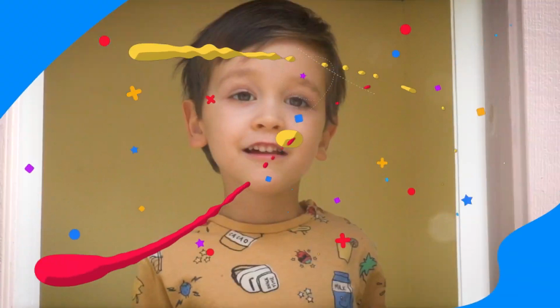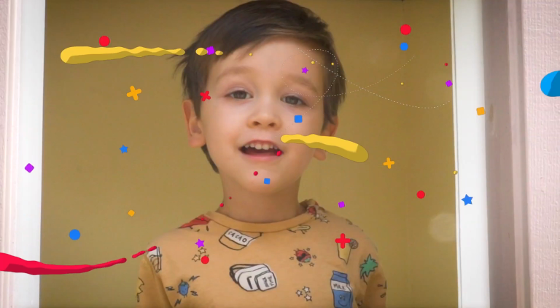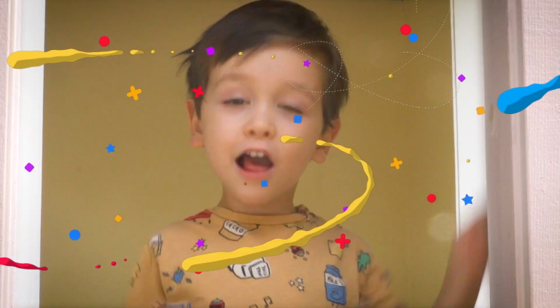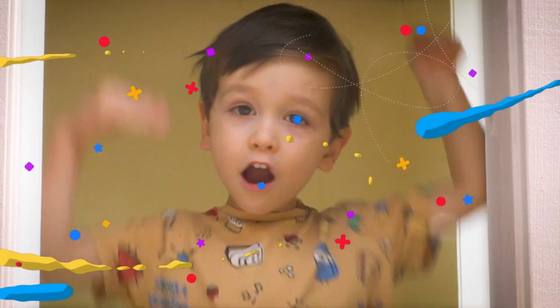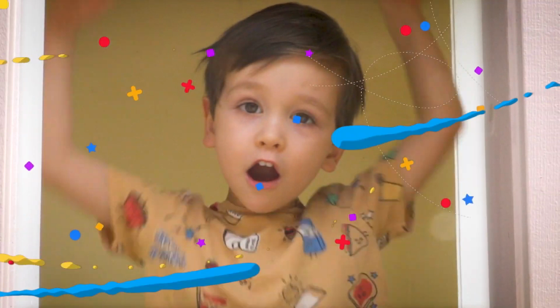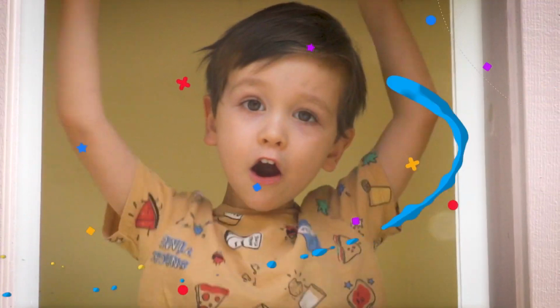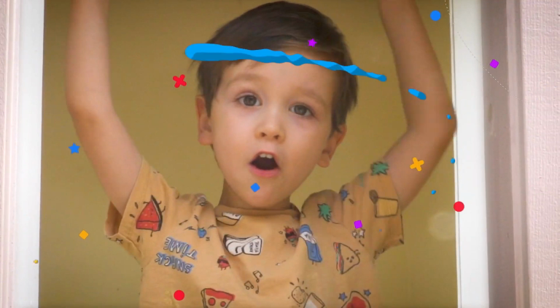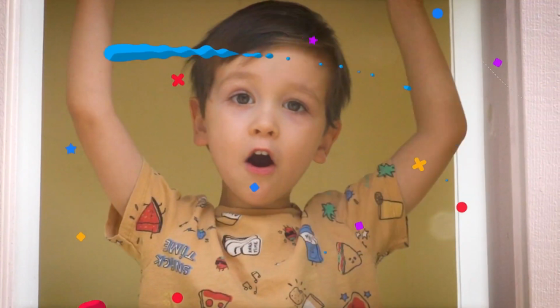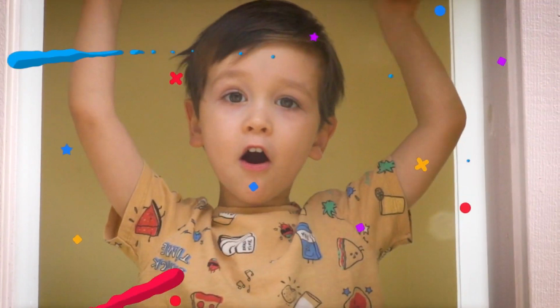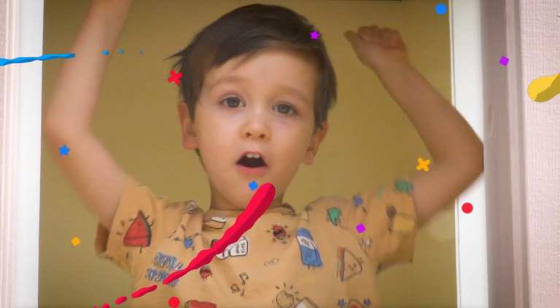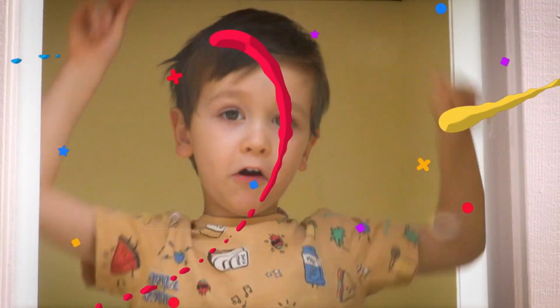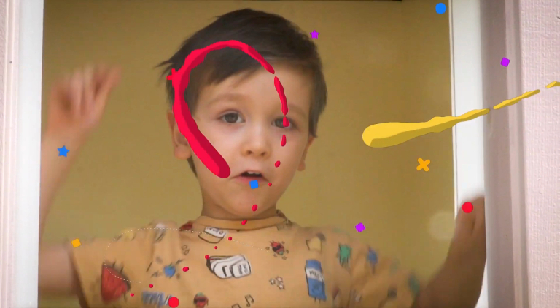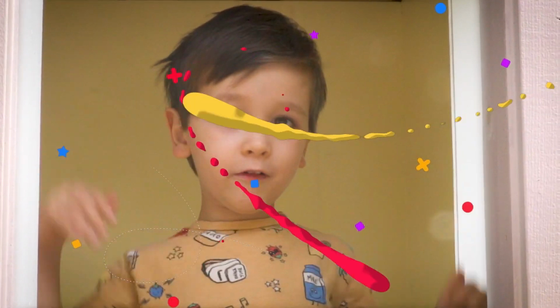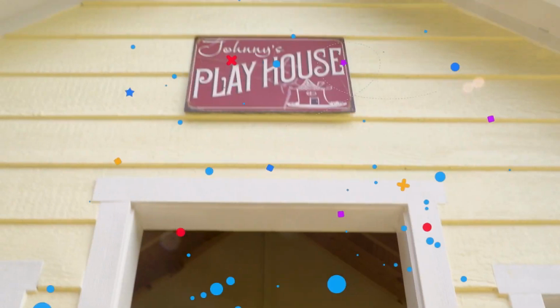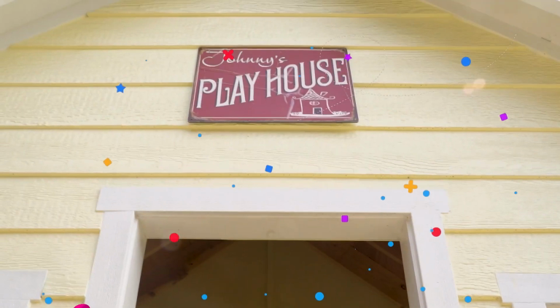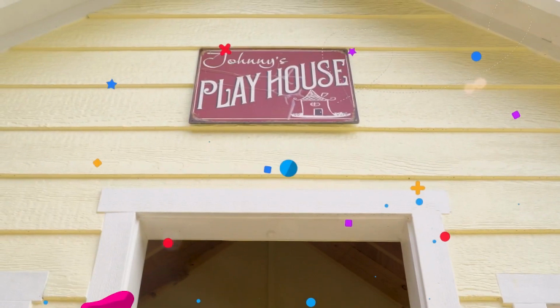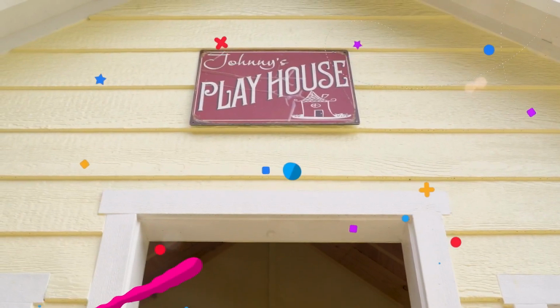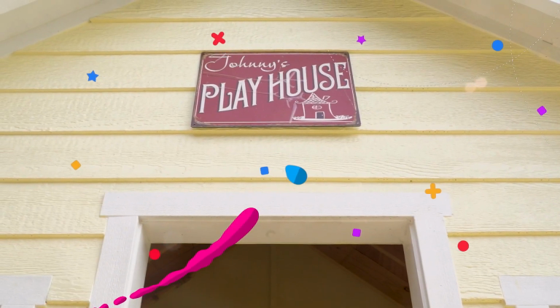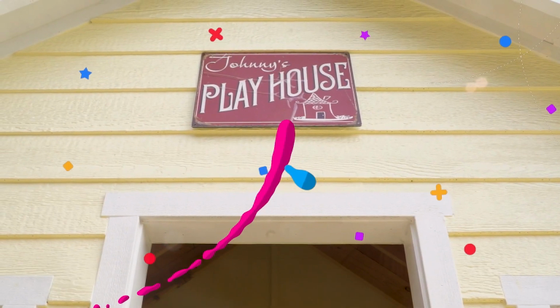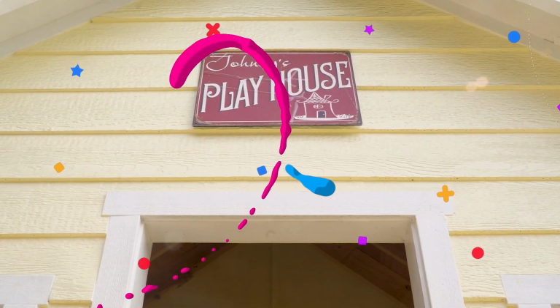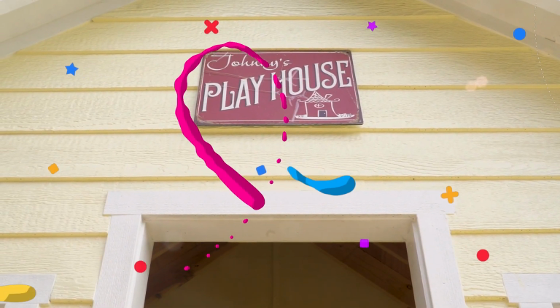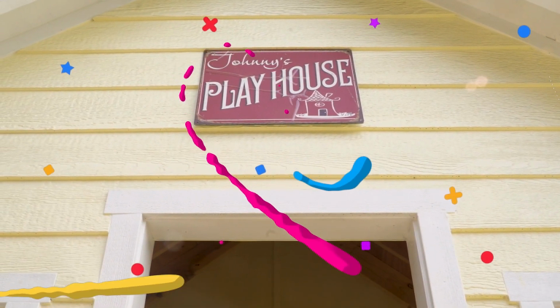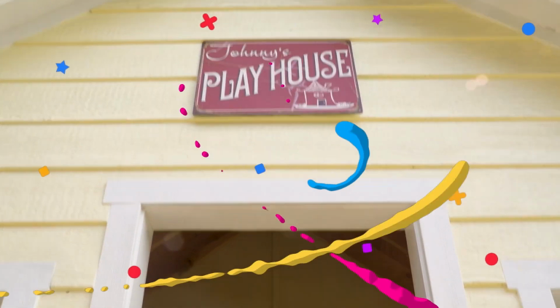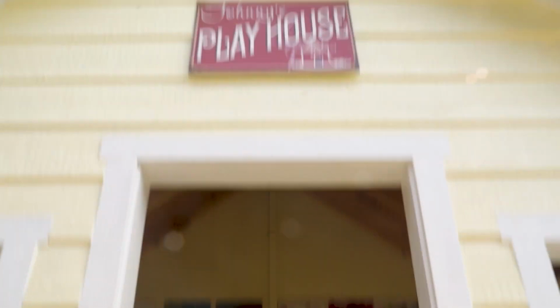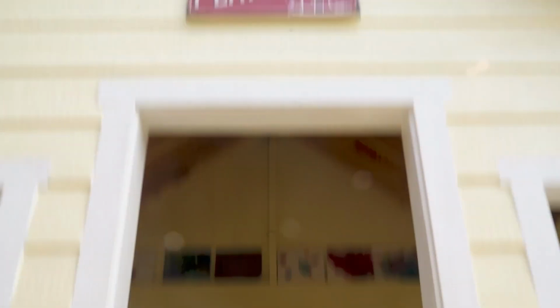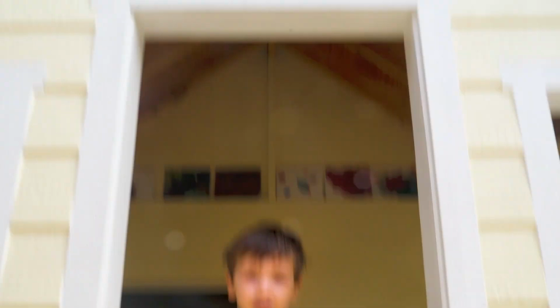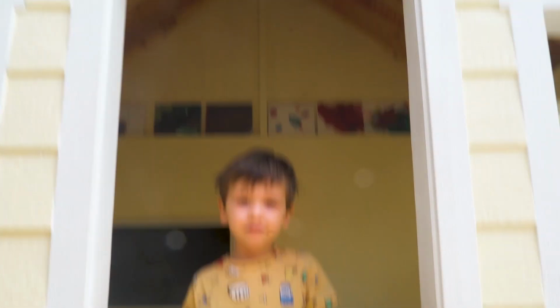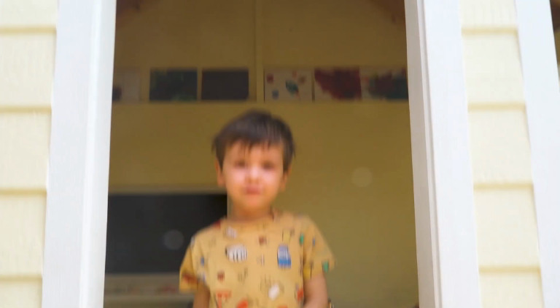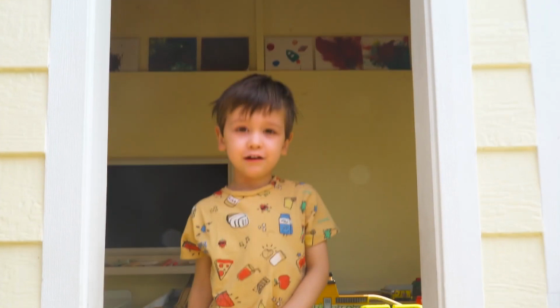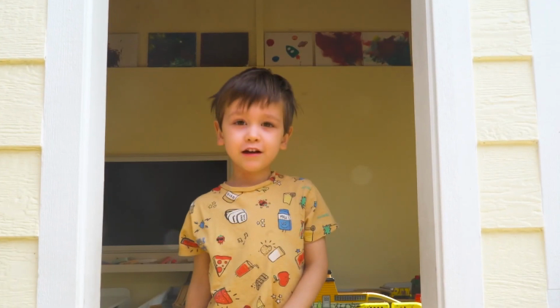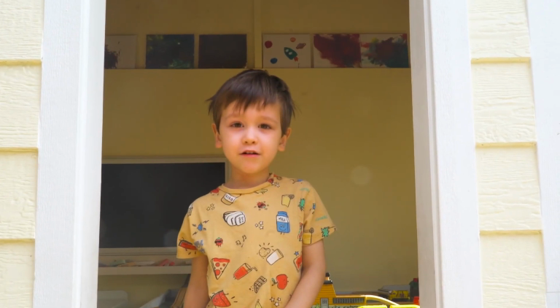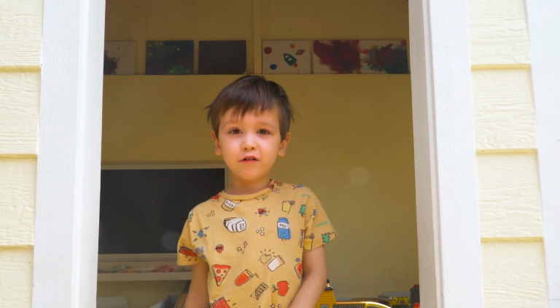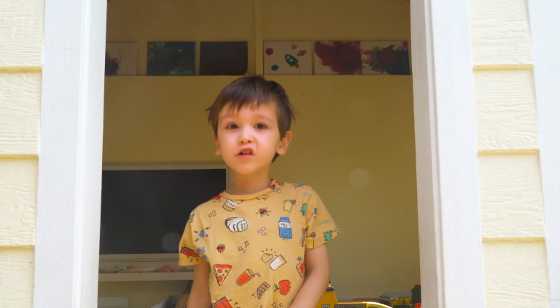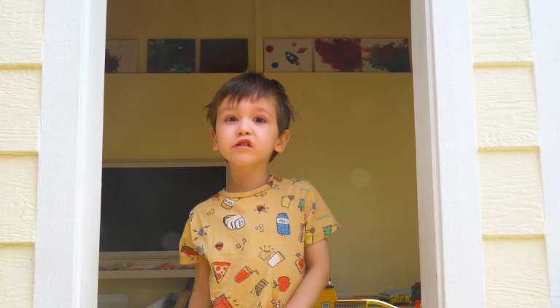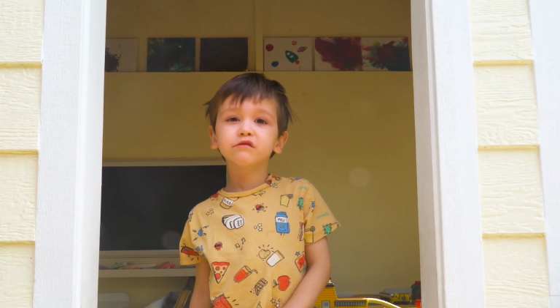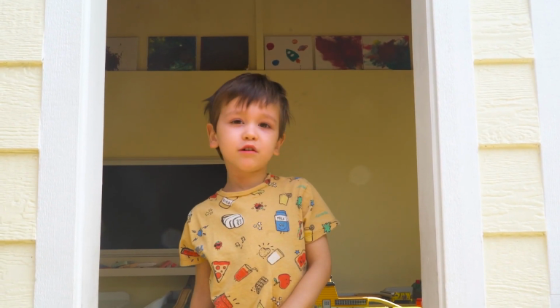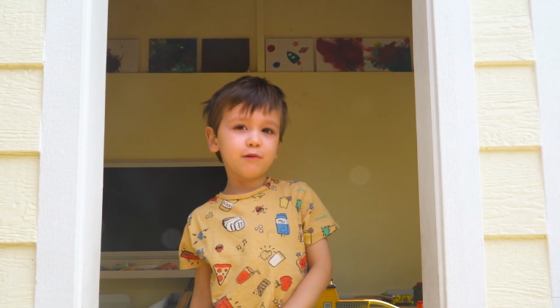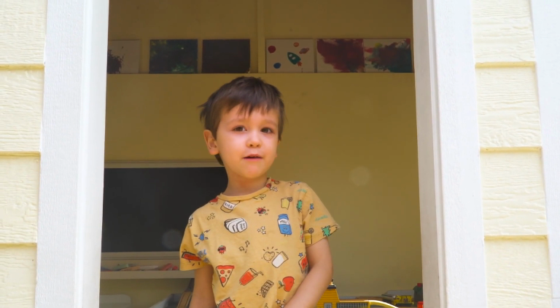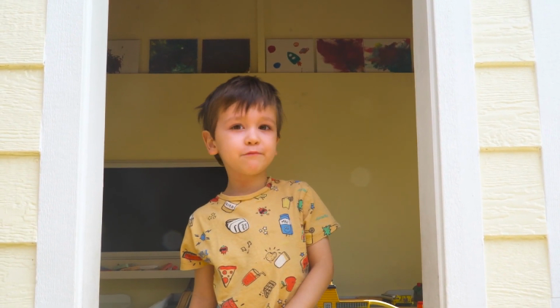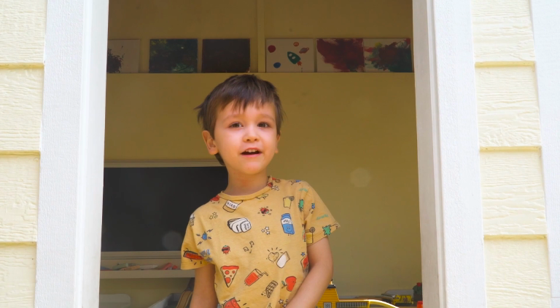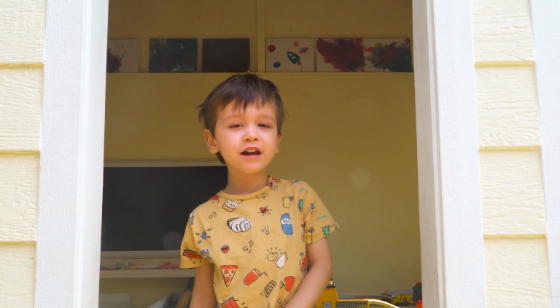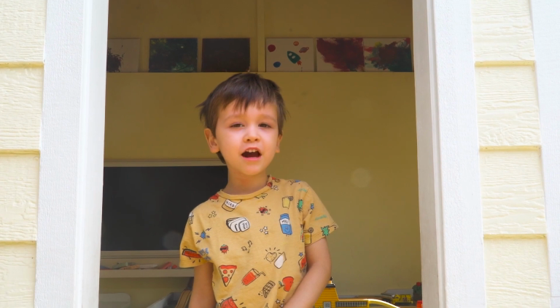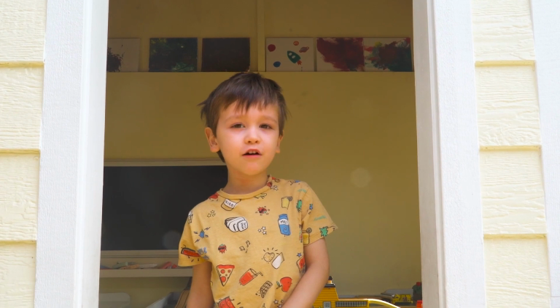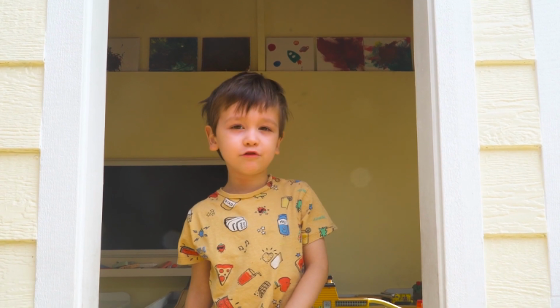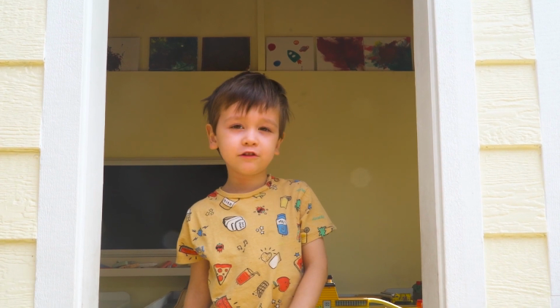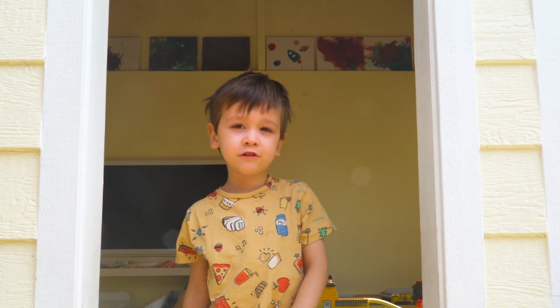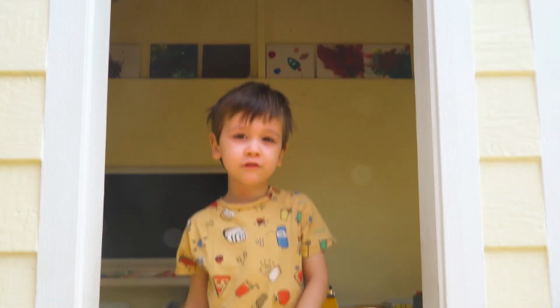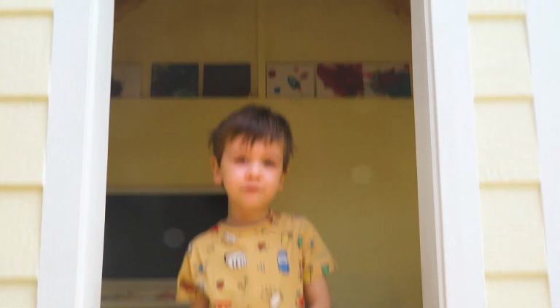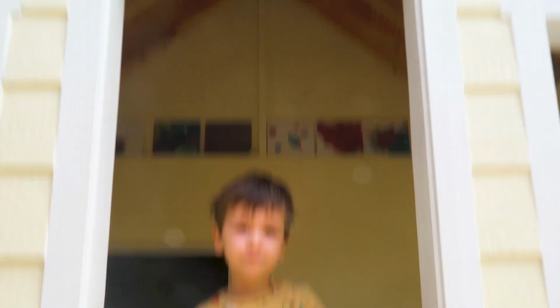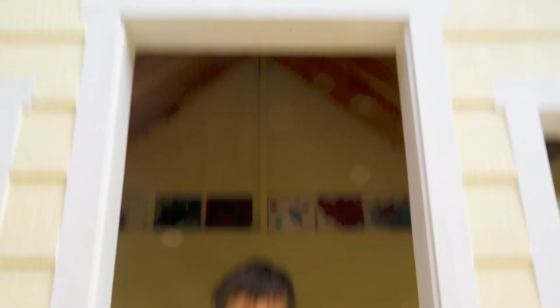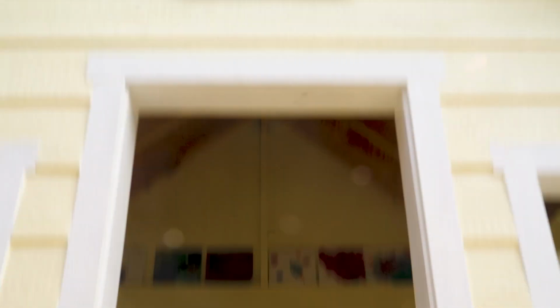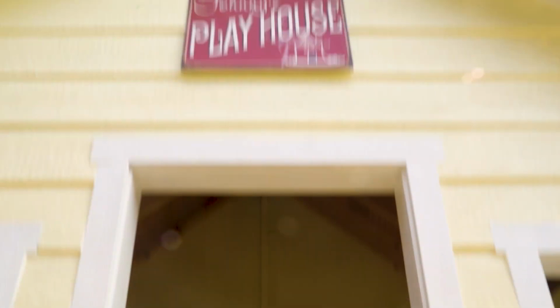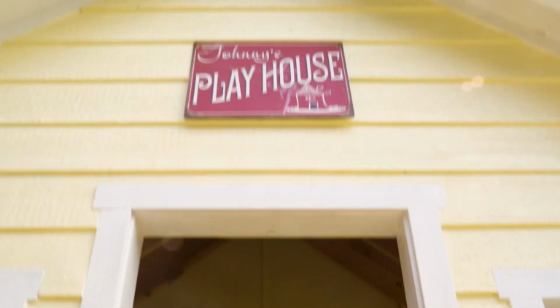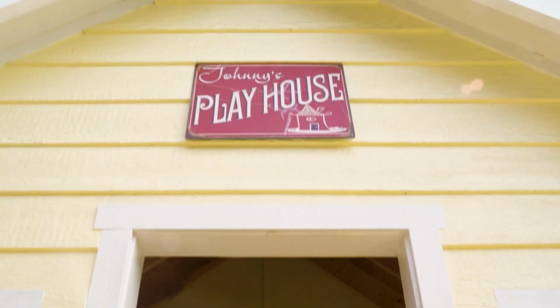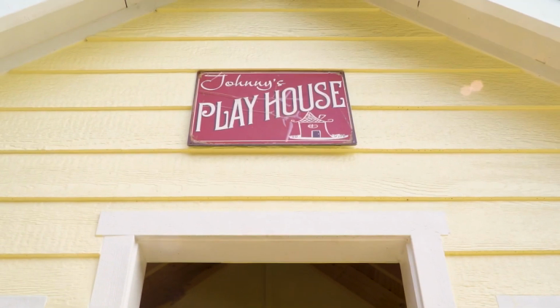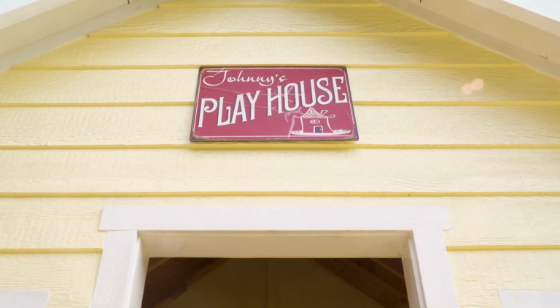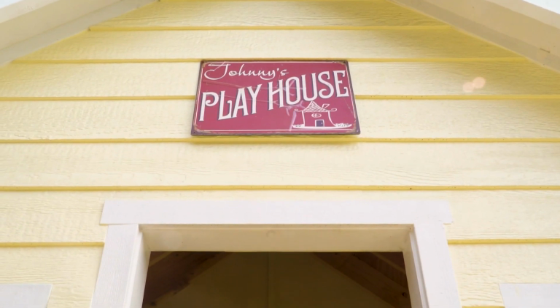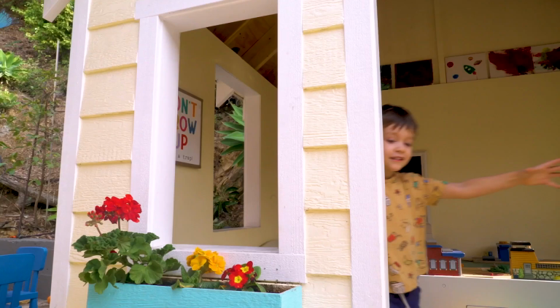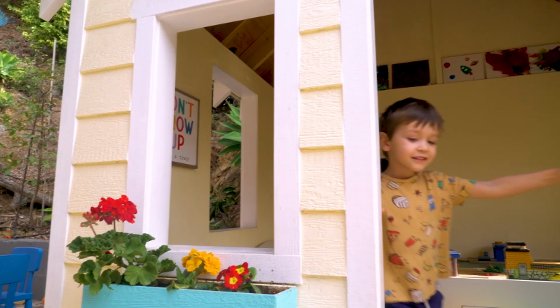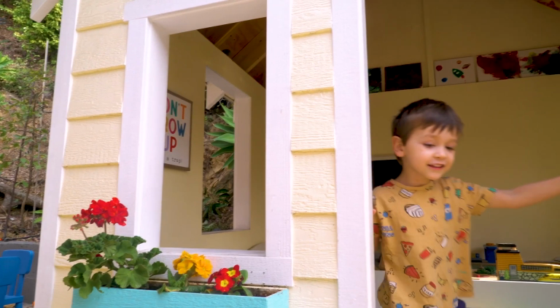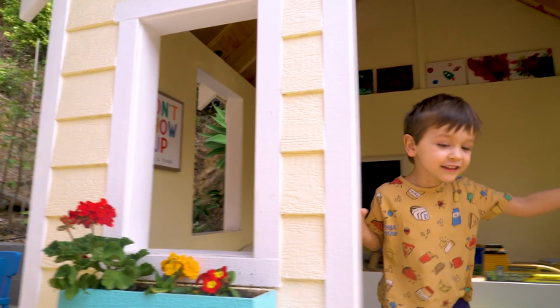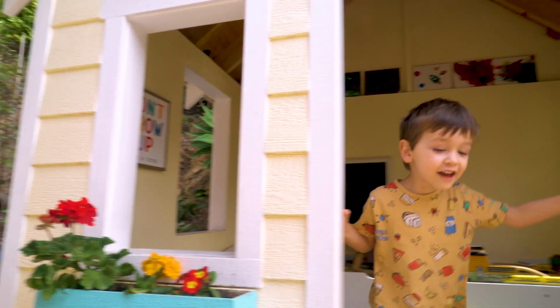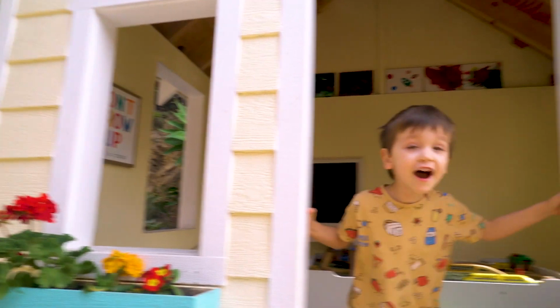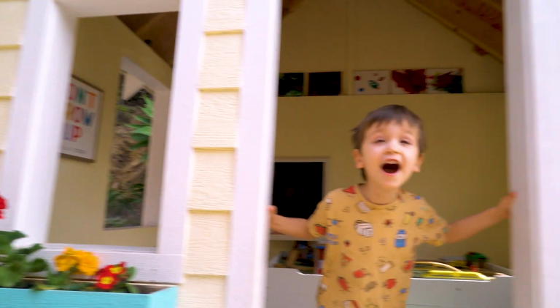Hello! I'm Johnny, welcome to my playhouse. Ta-da!